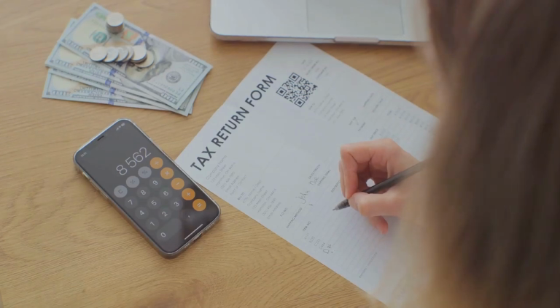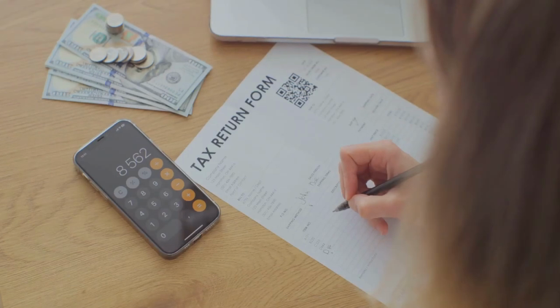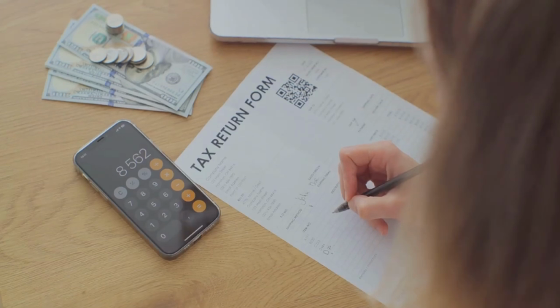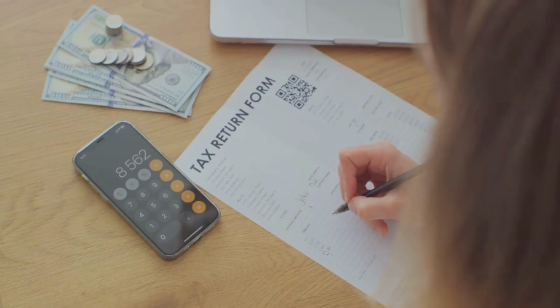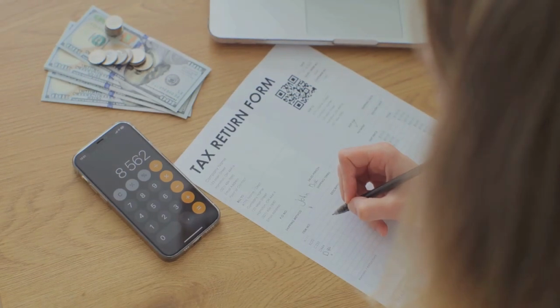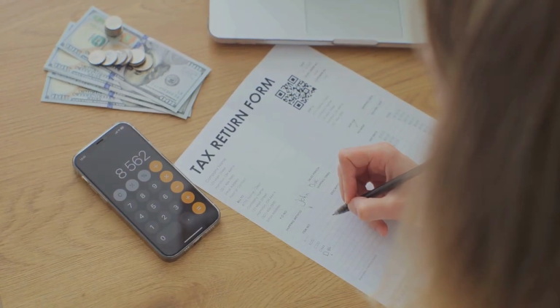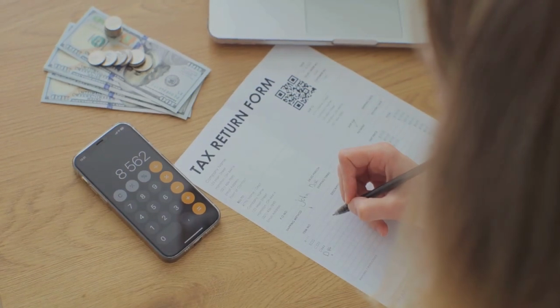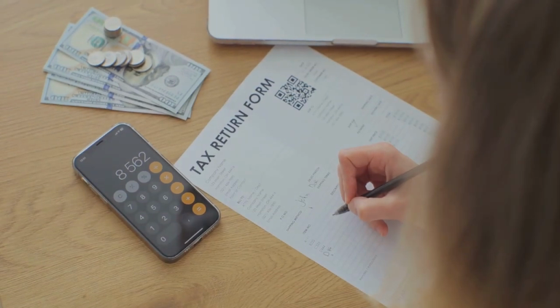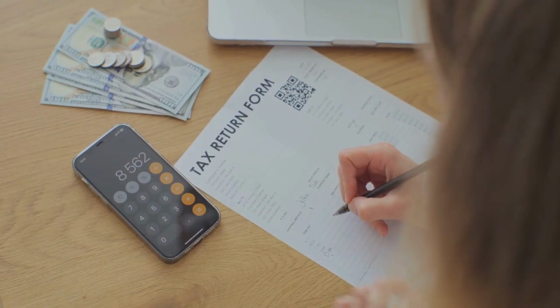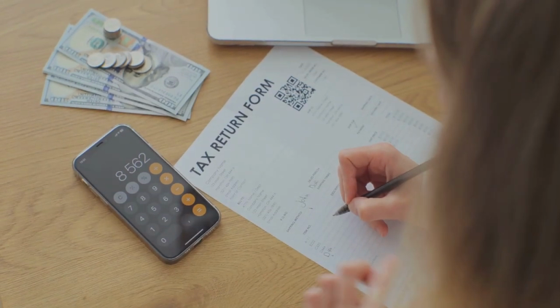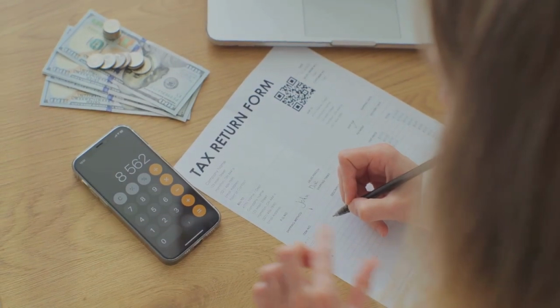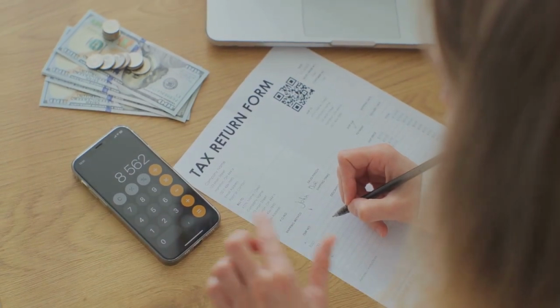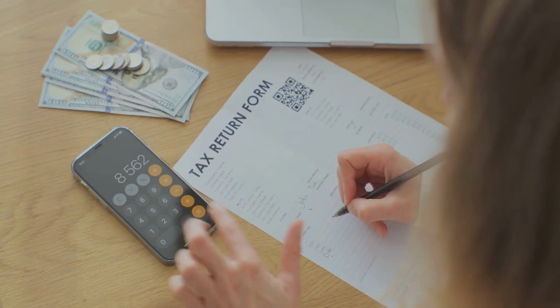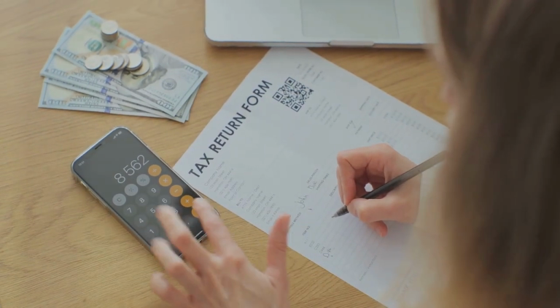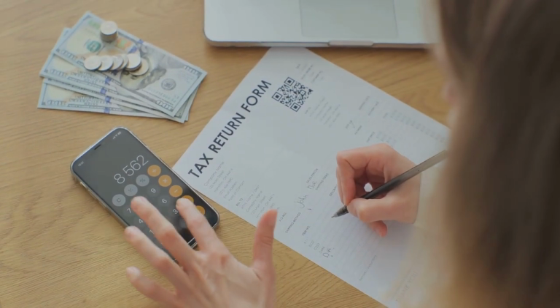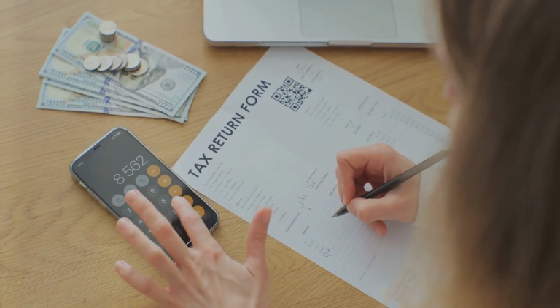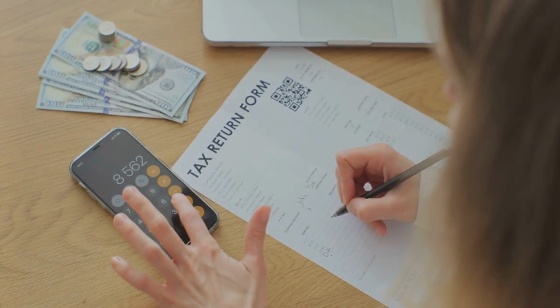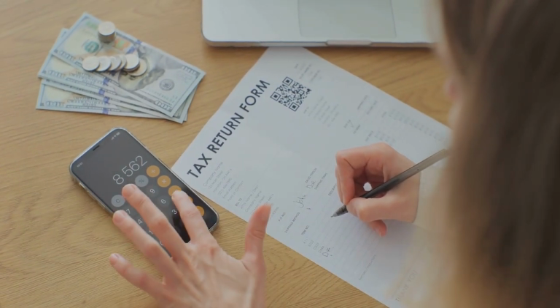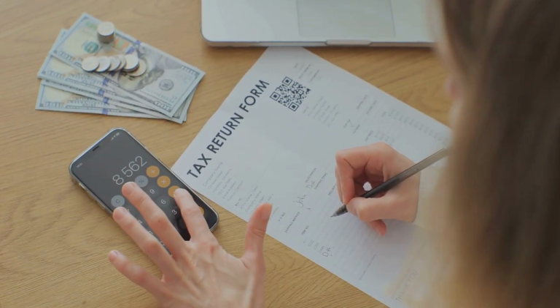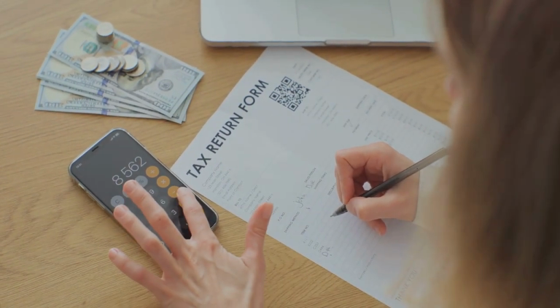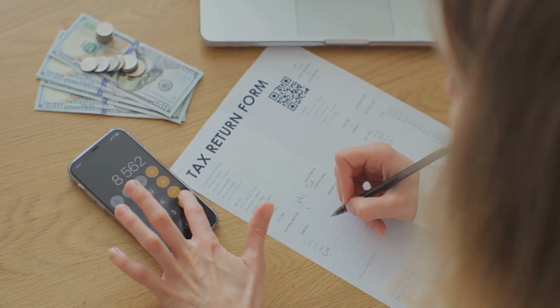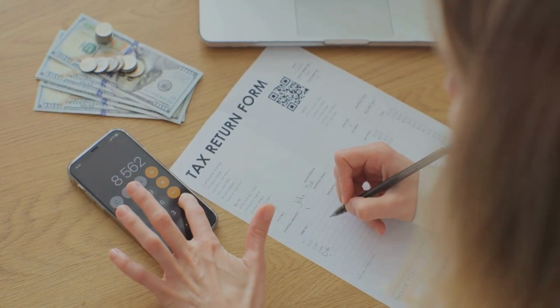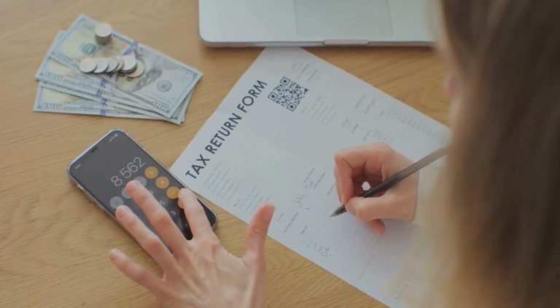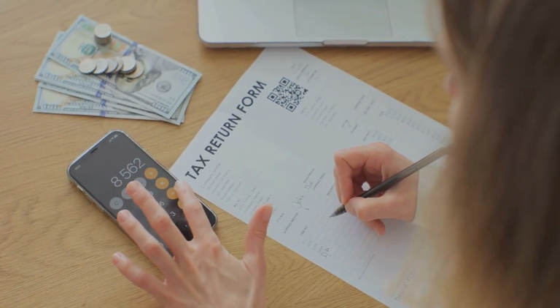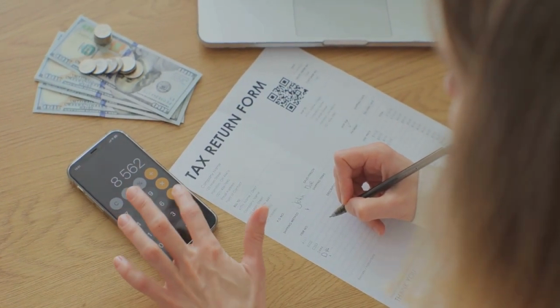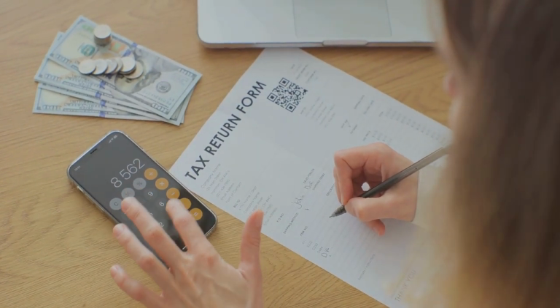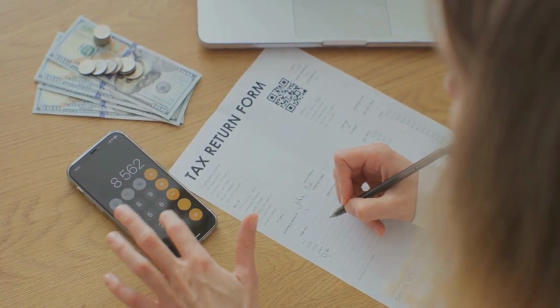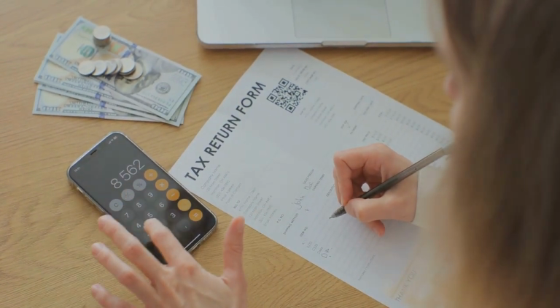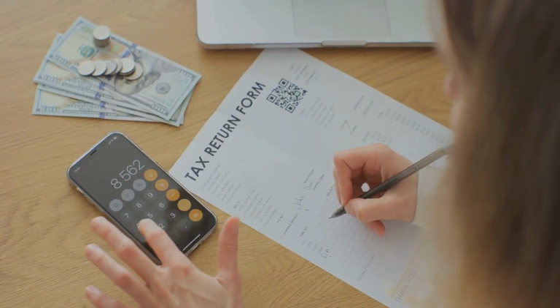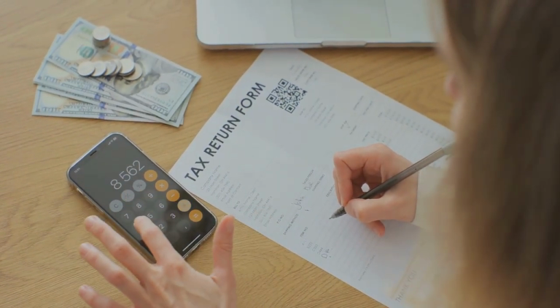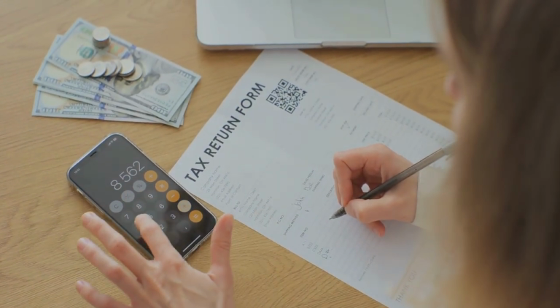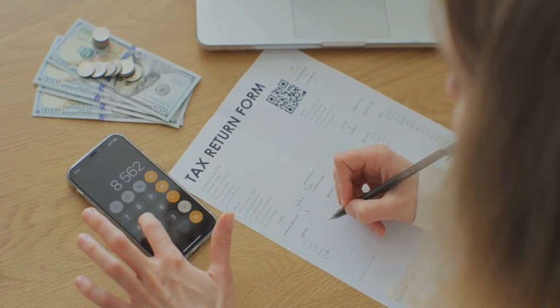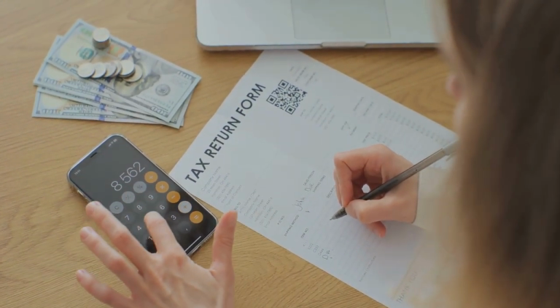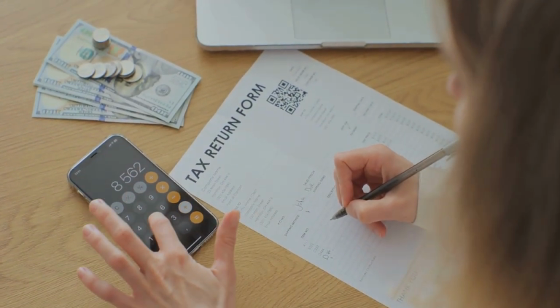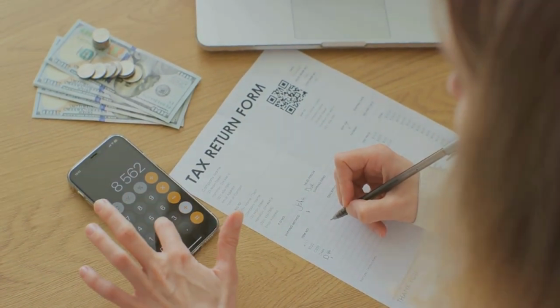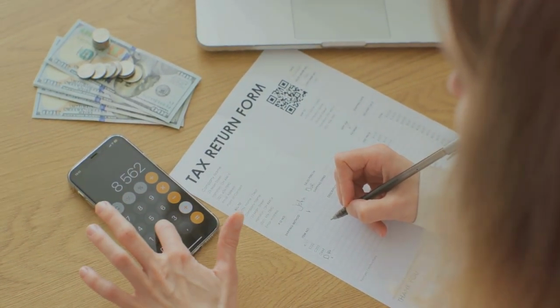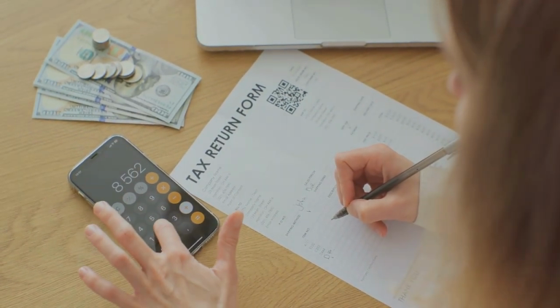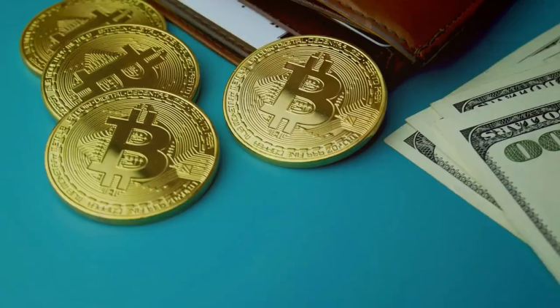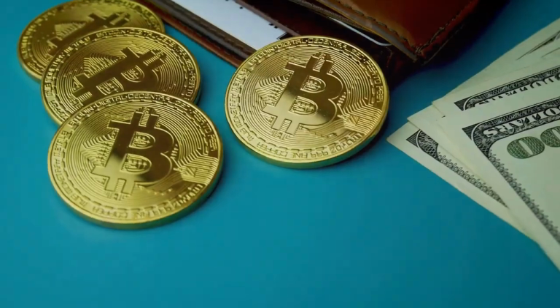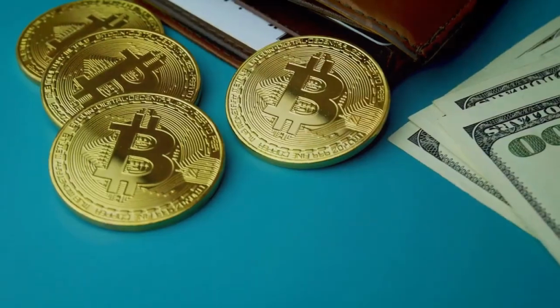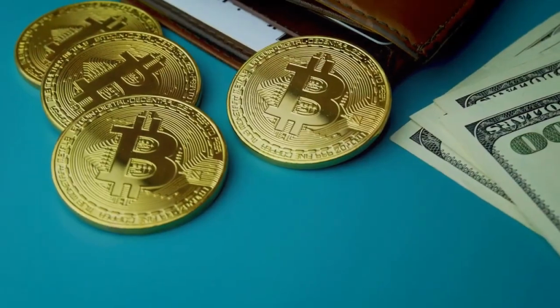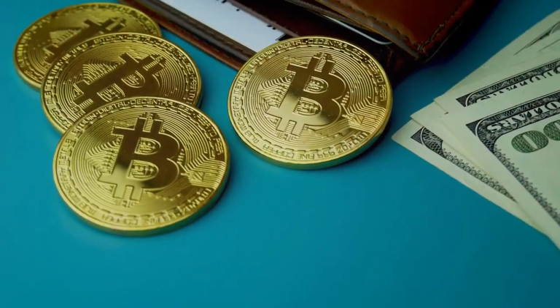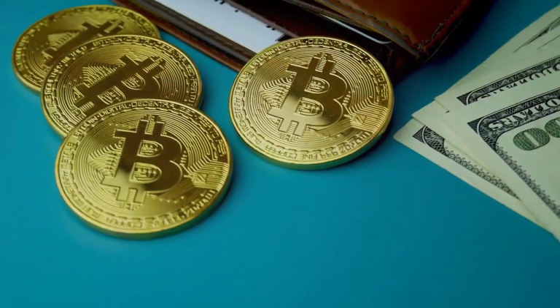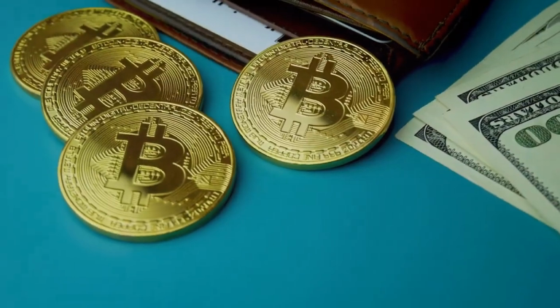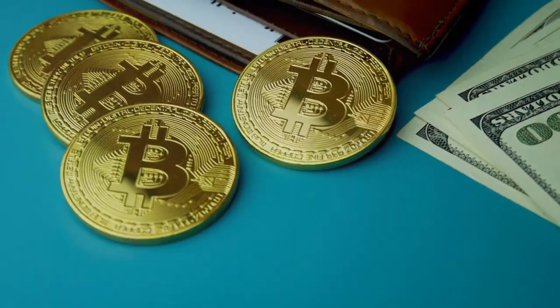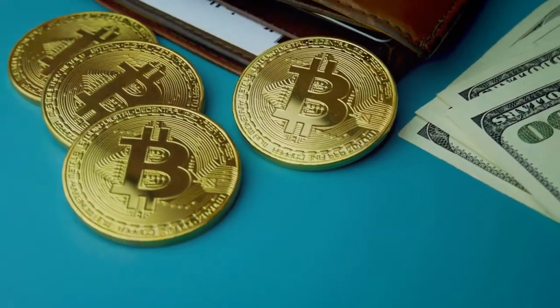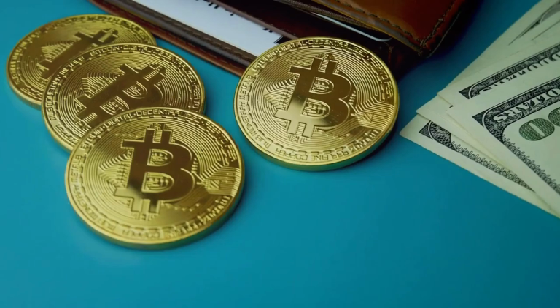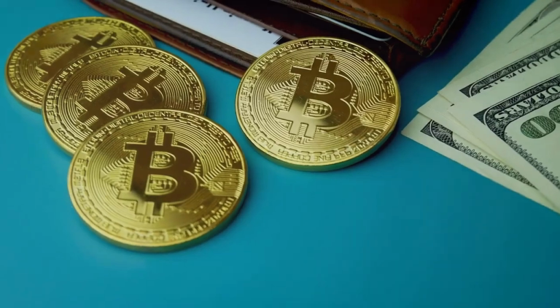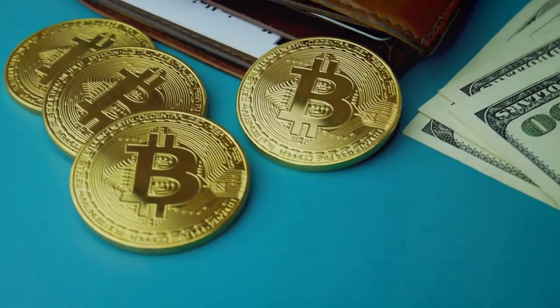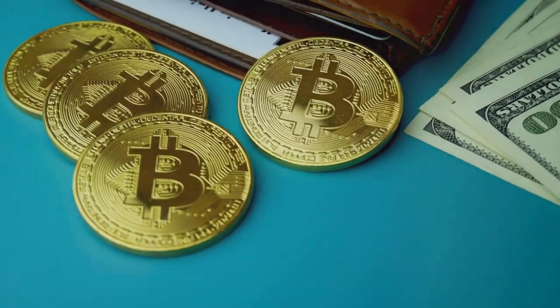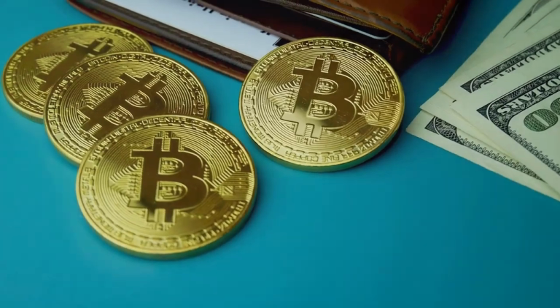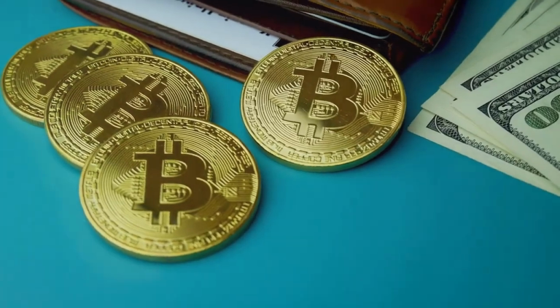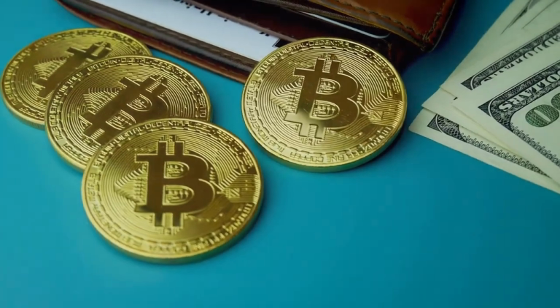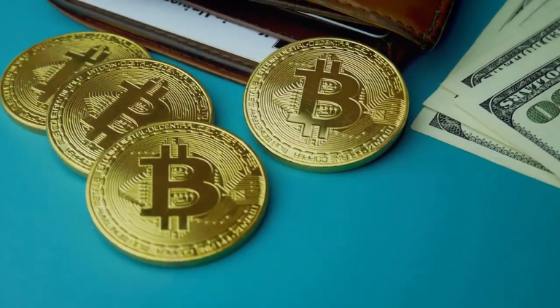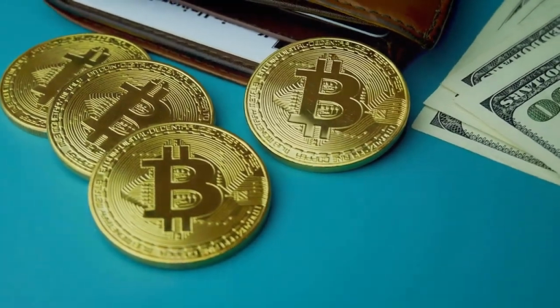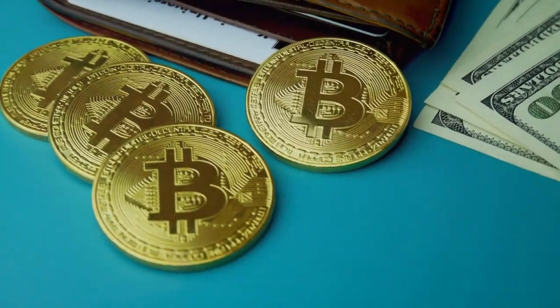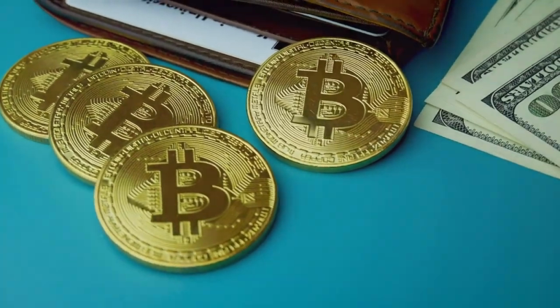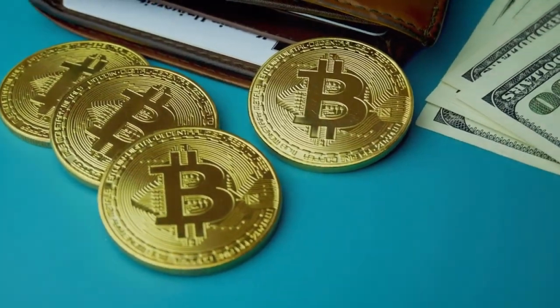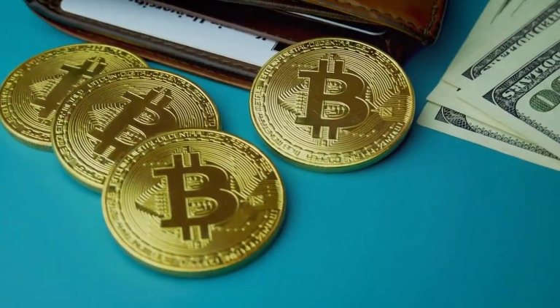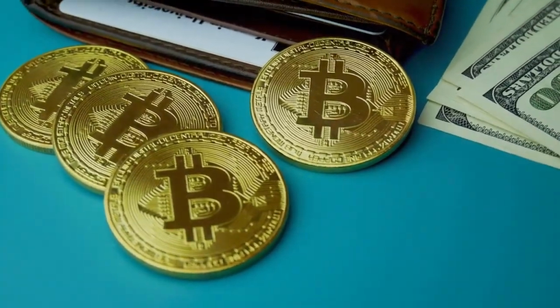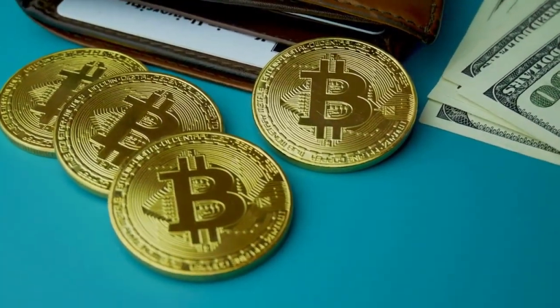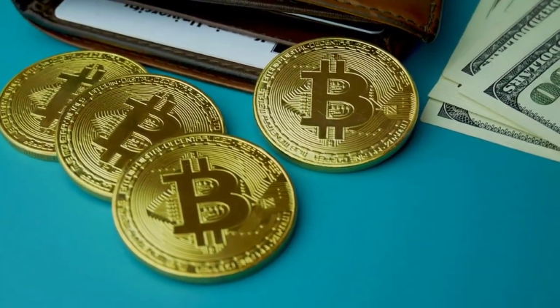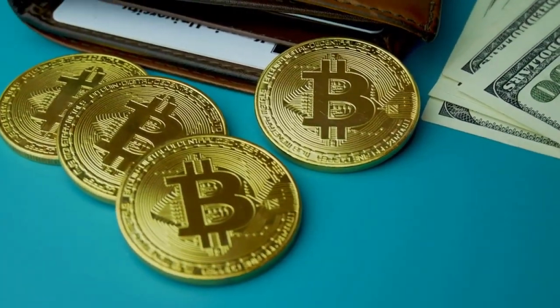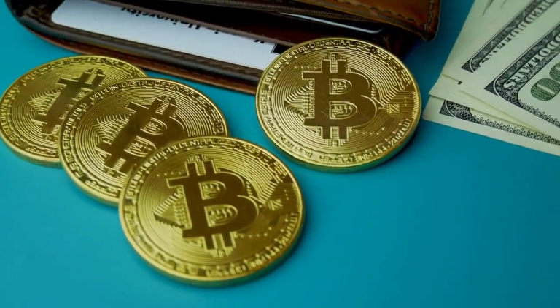Tired of feeling like you need a PhD to do your crypto taxes? Let's talk about reducing your crypto taxes in Canada.